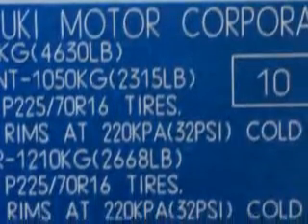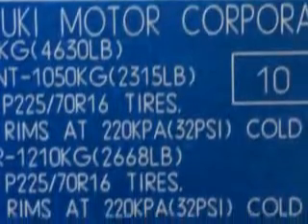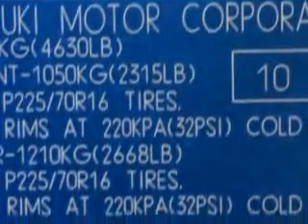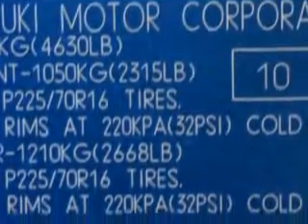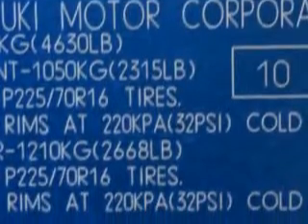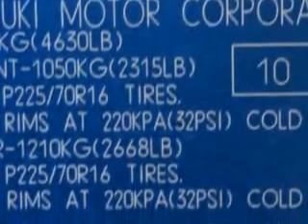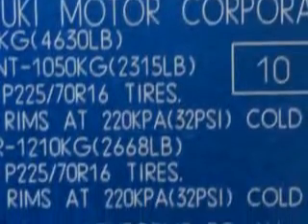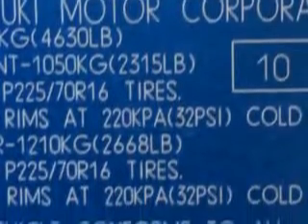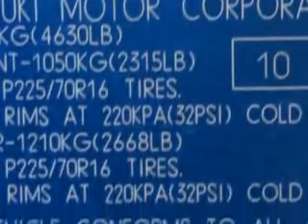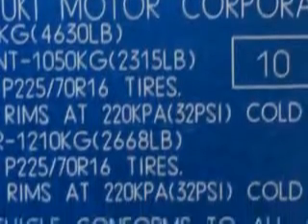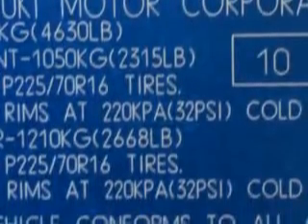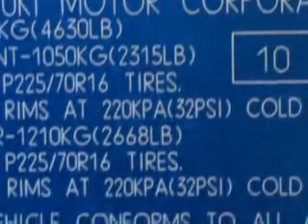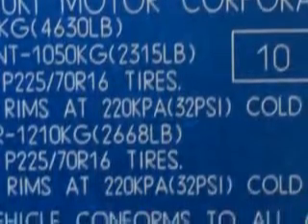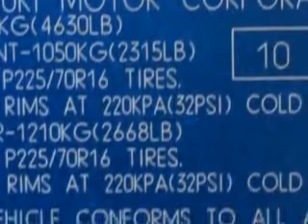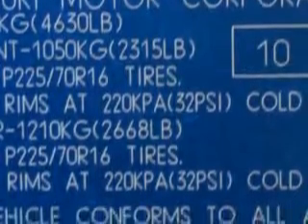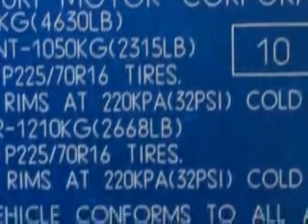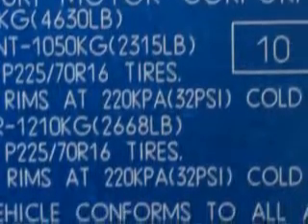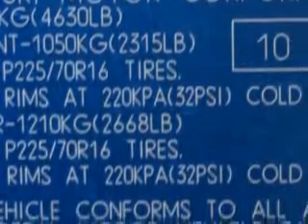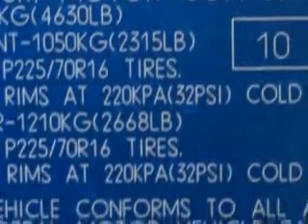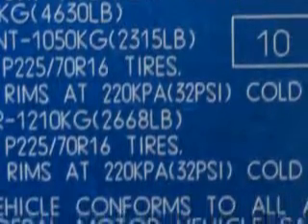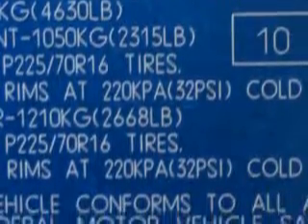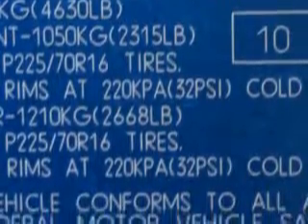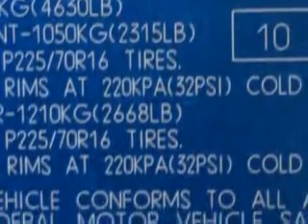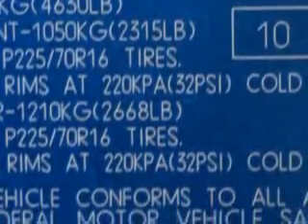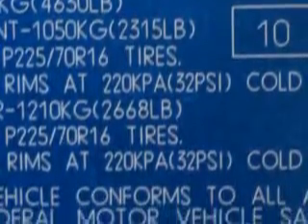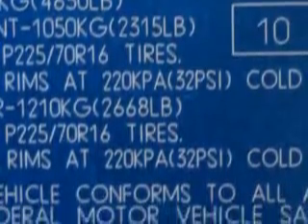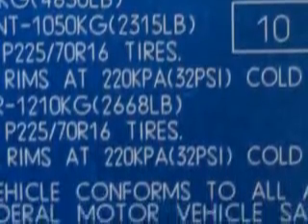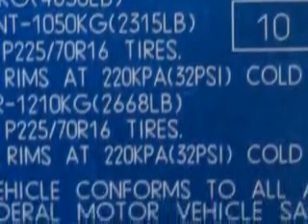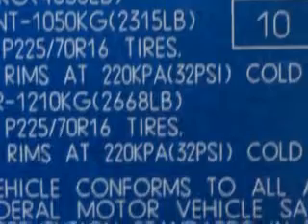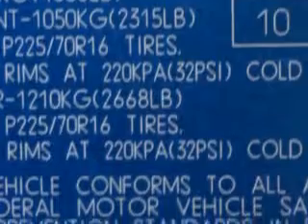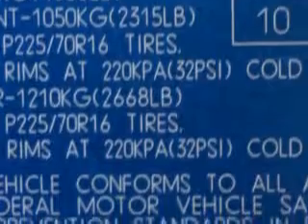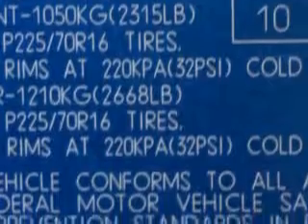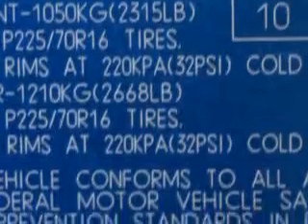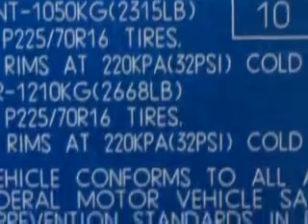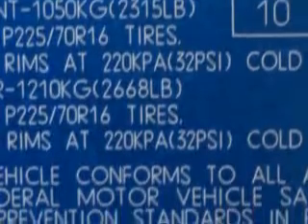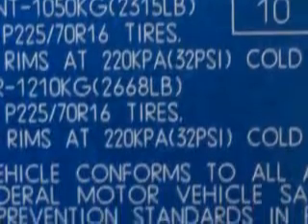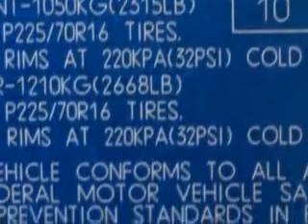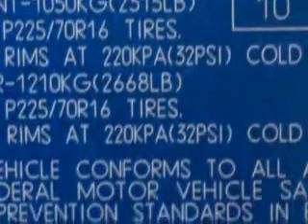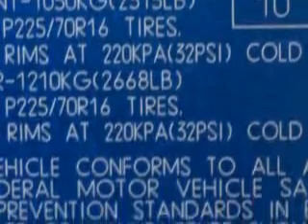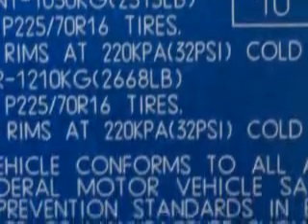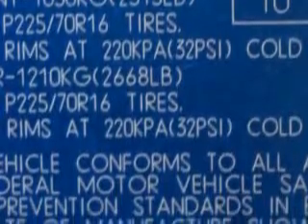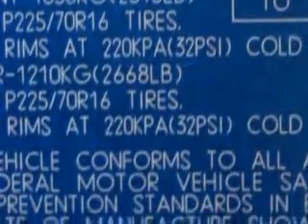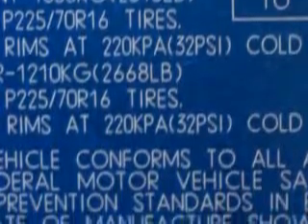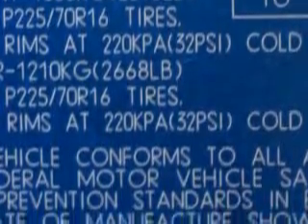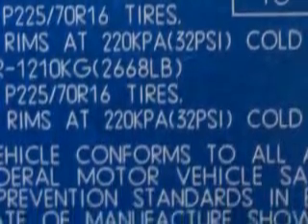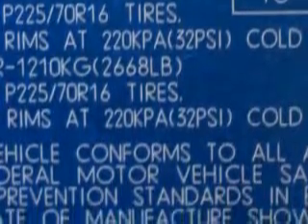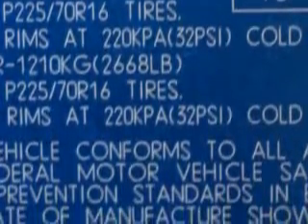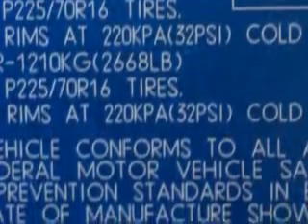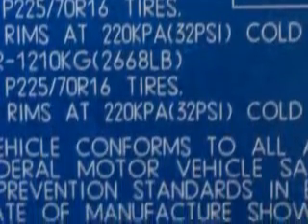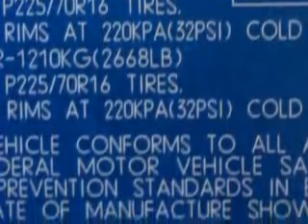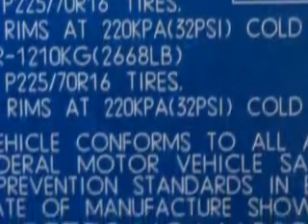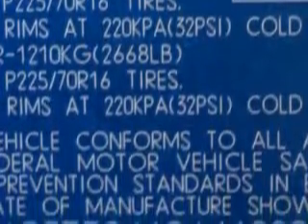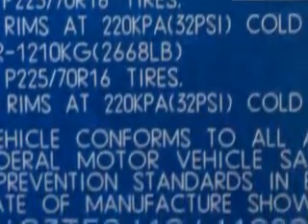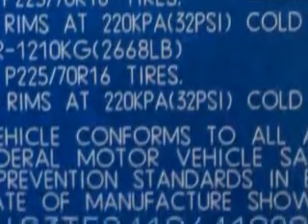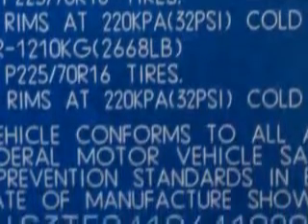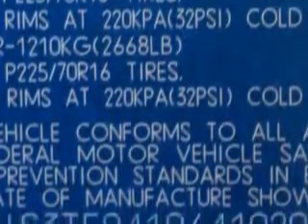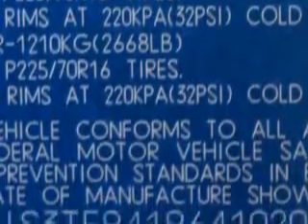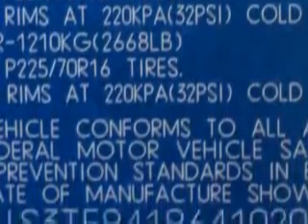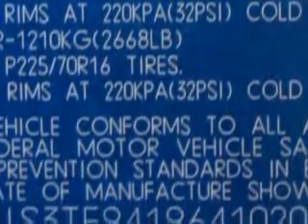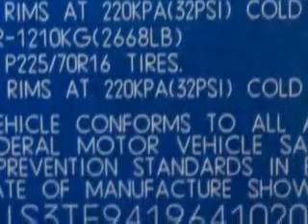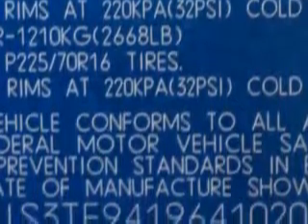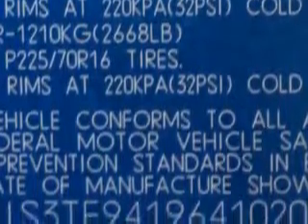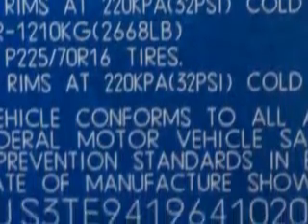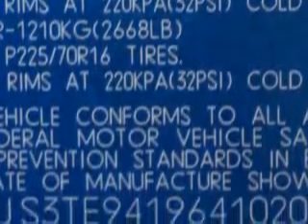Enjoy the drive and have peace of mind in this '06 Suzuki Grand Vitara. See us at Beach Cars today.